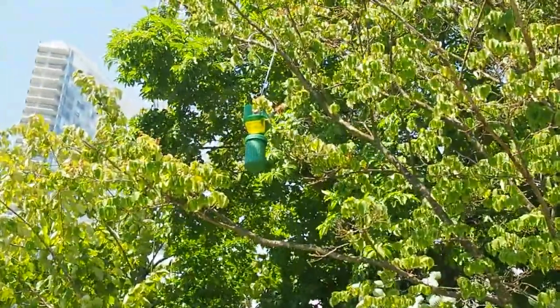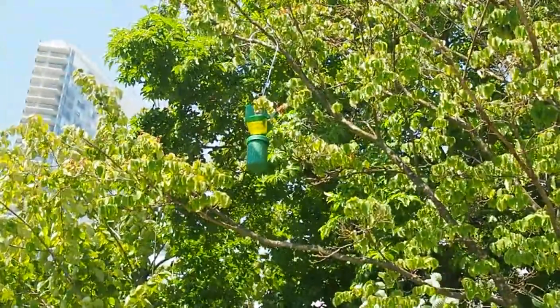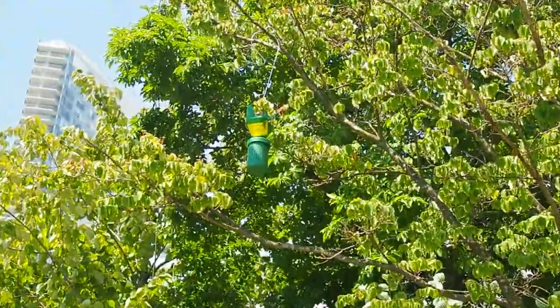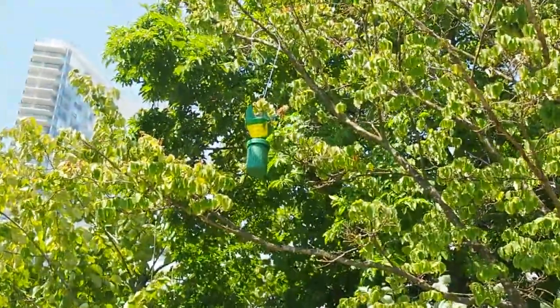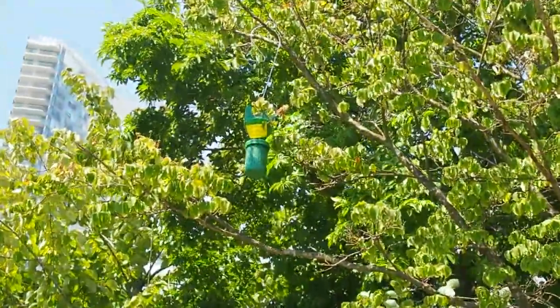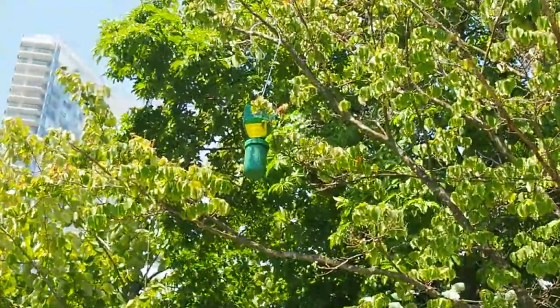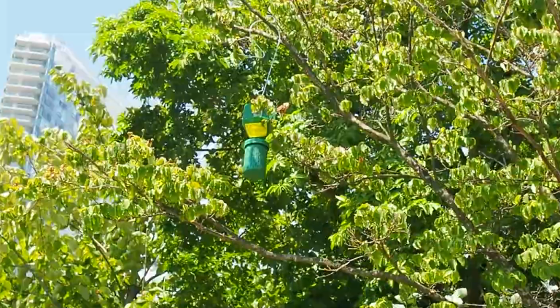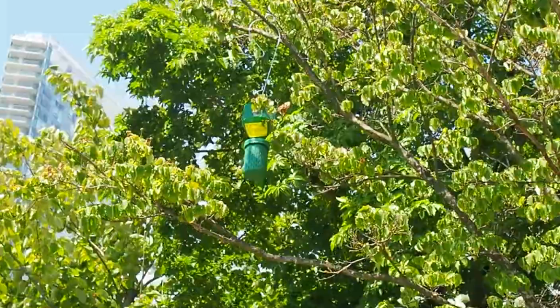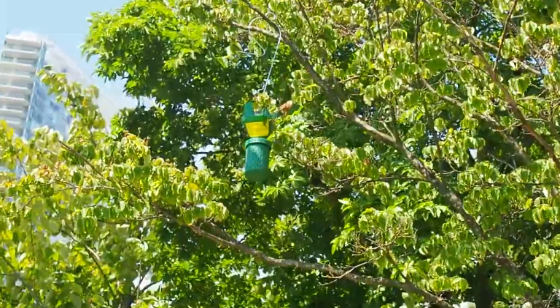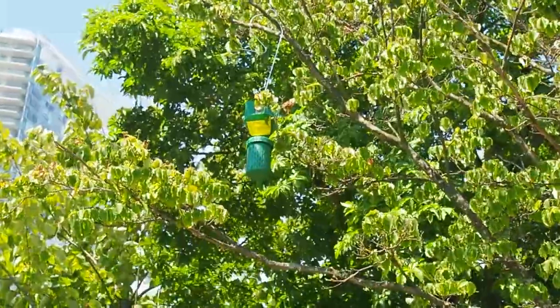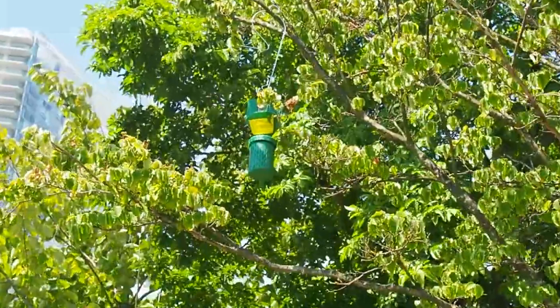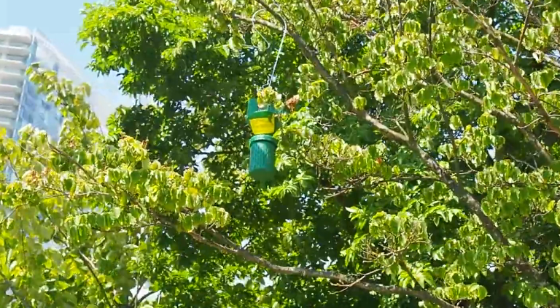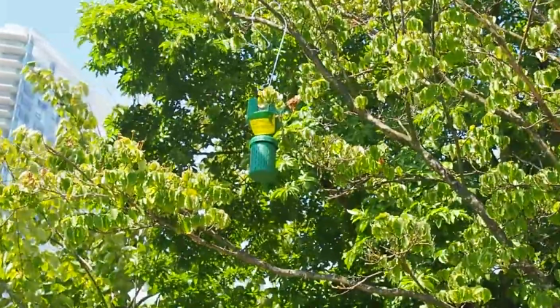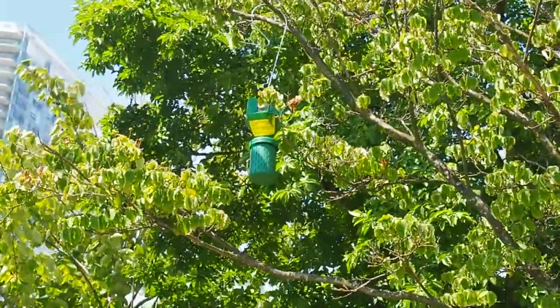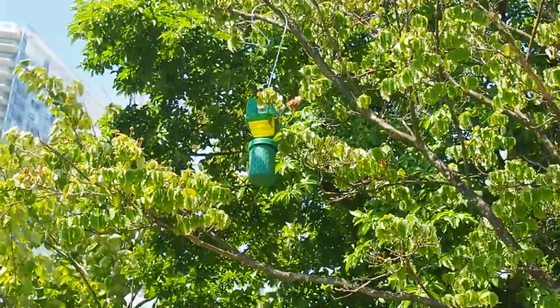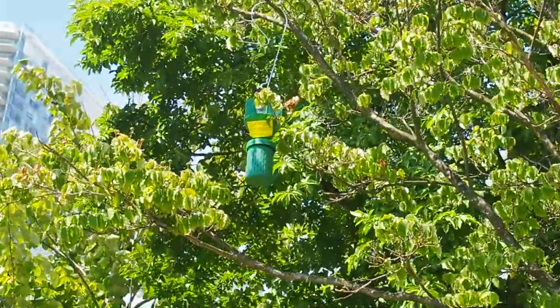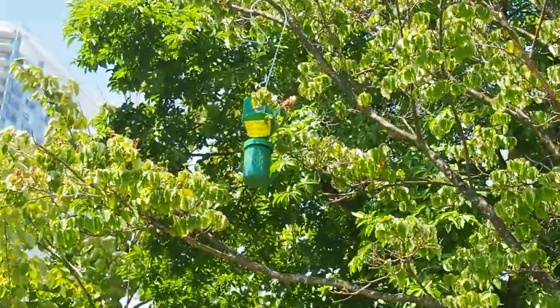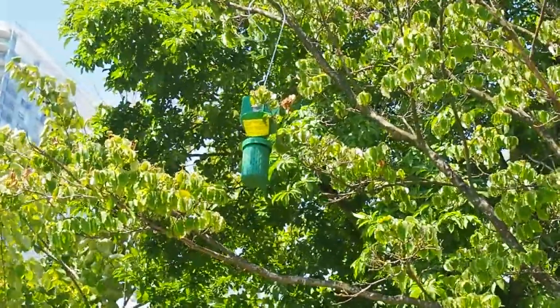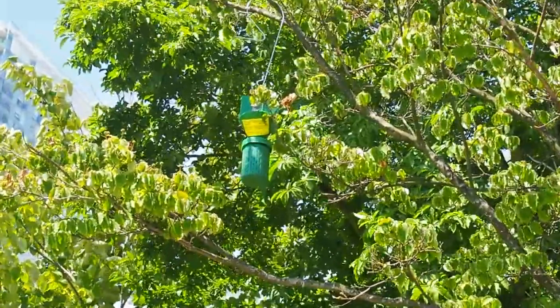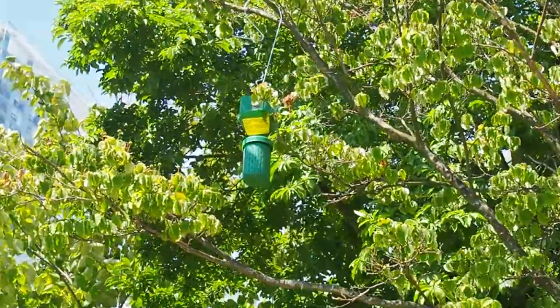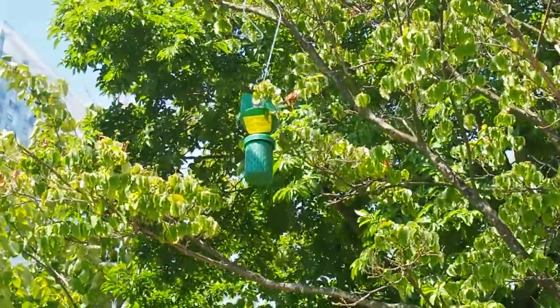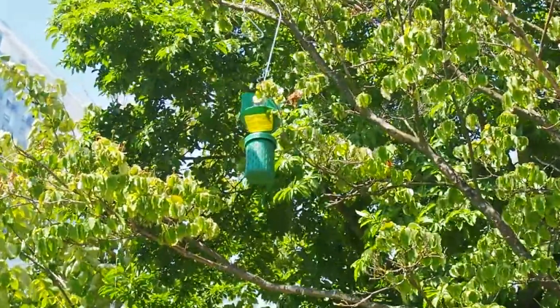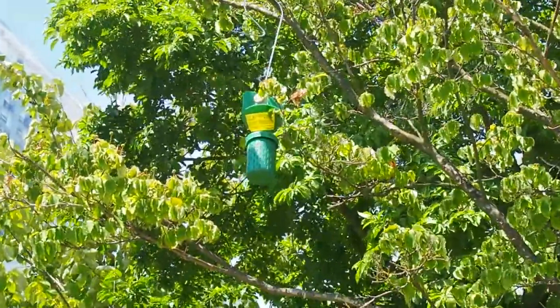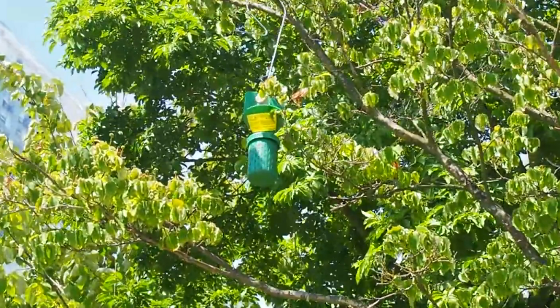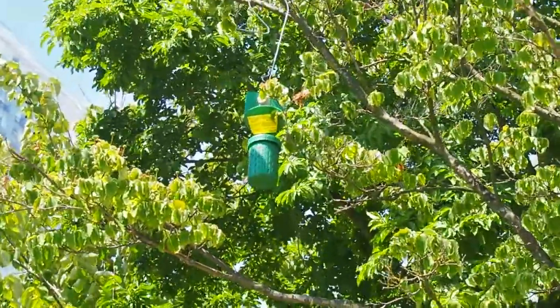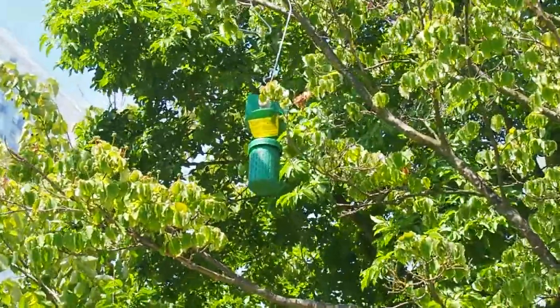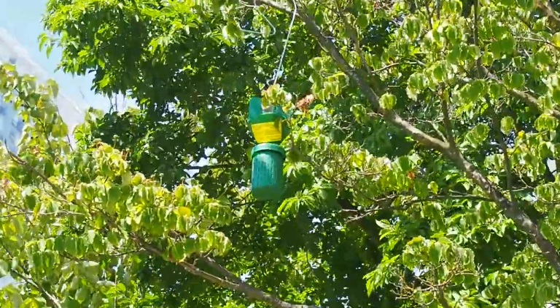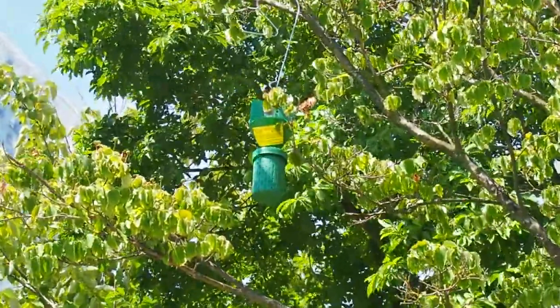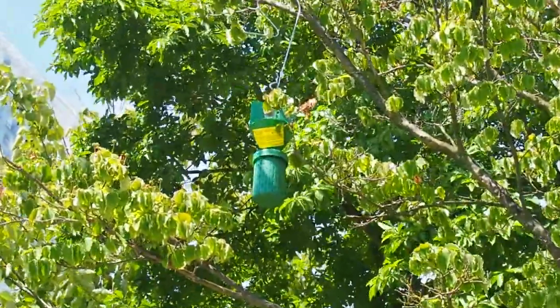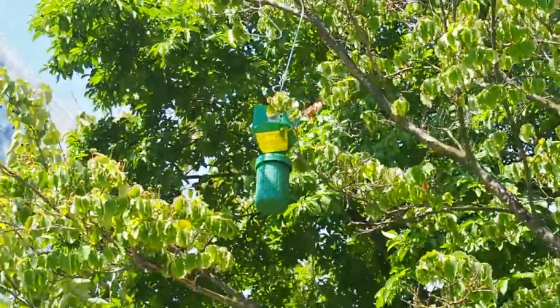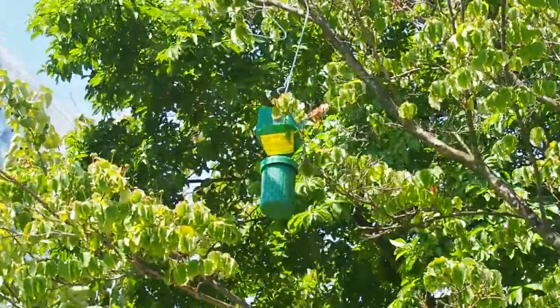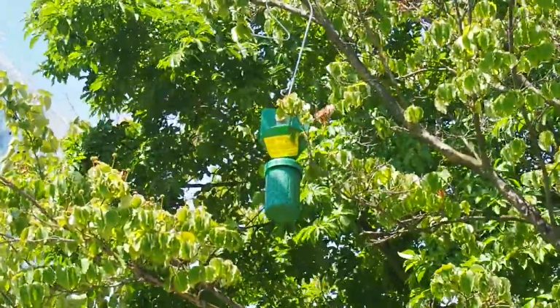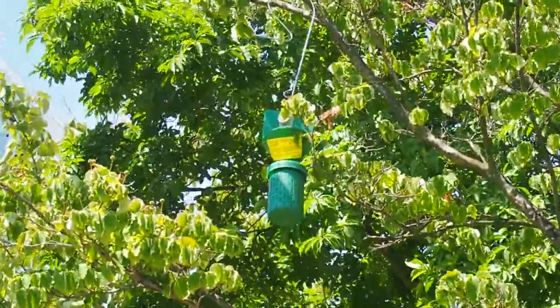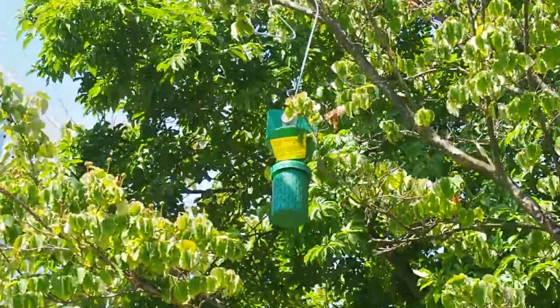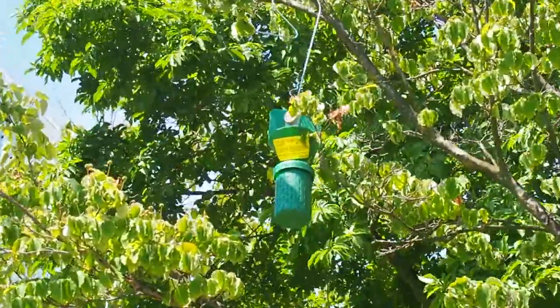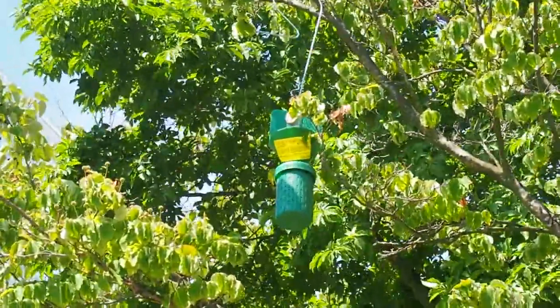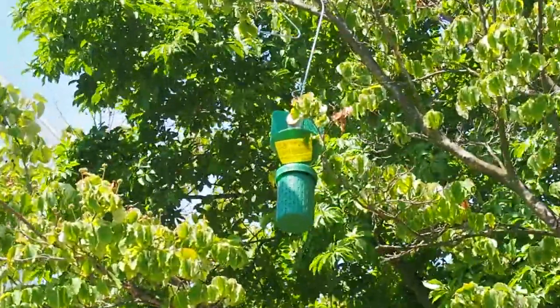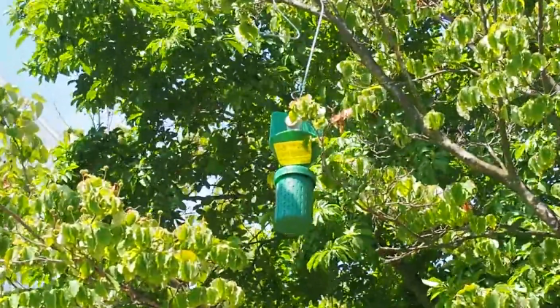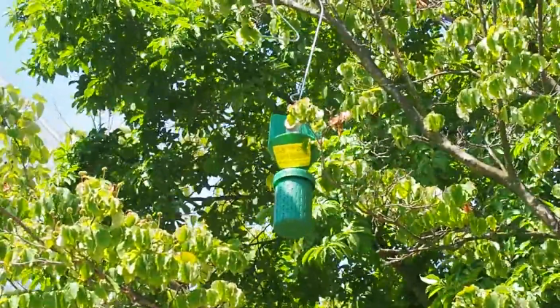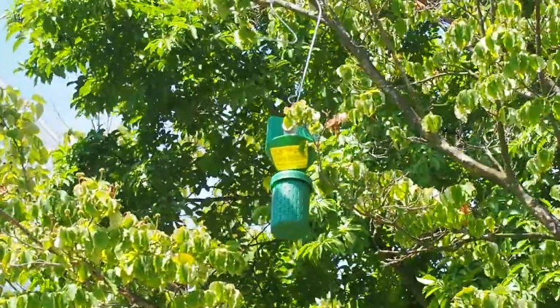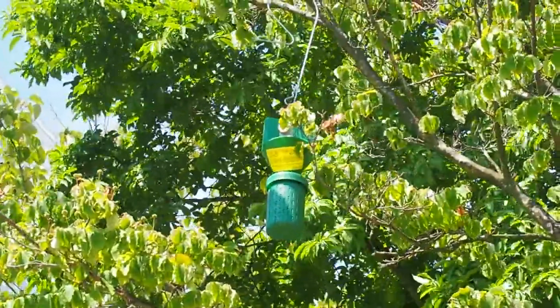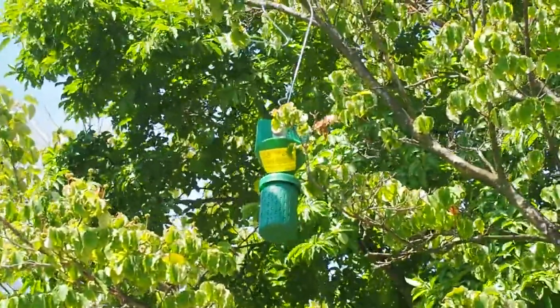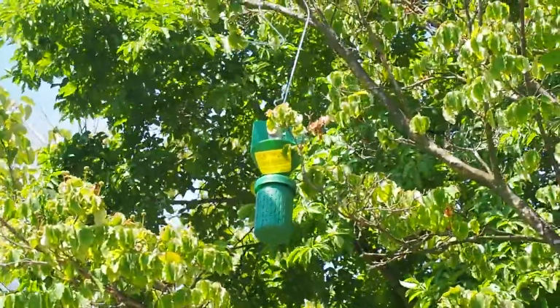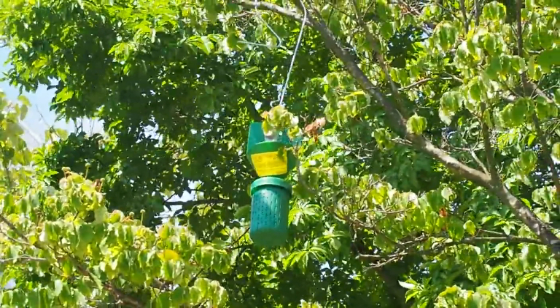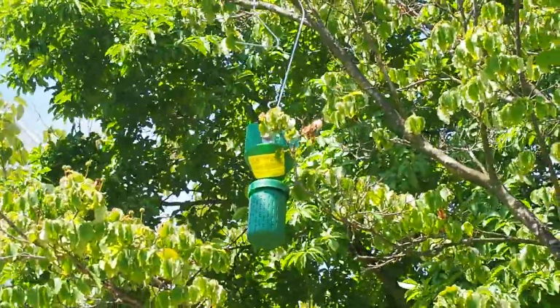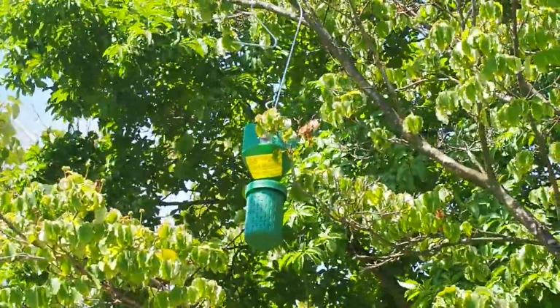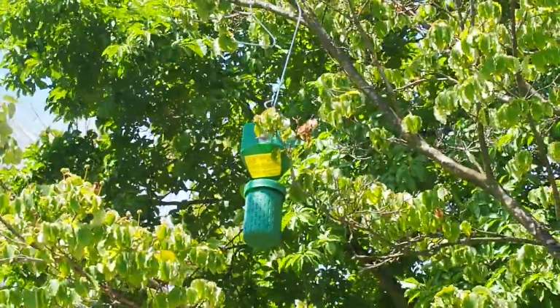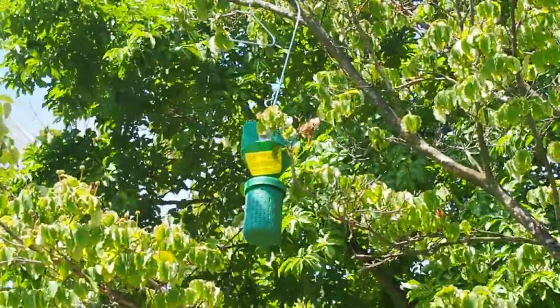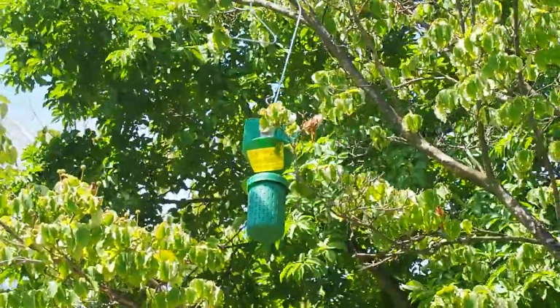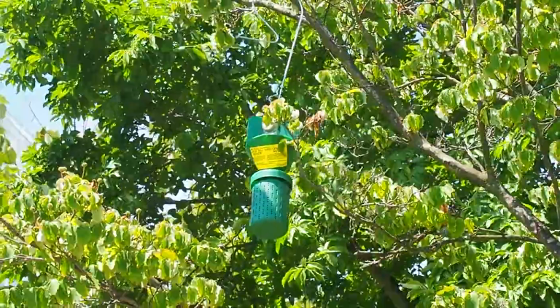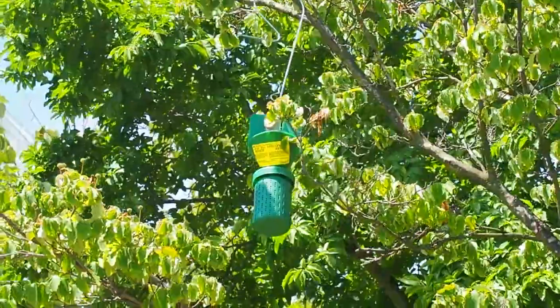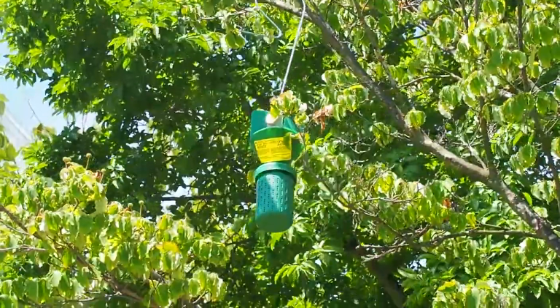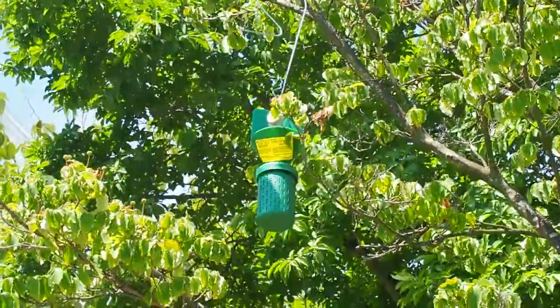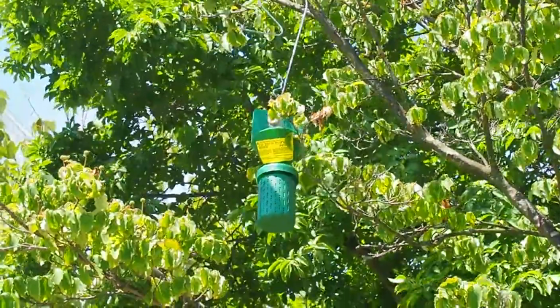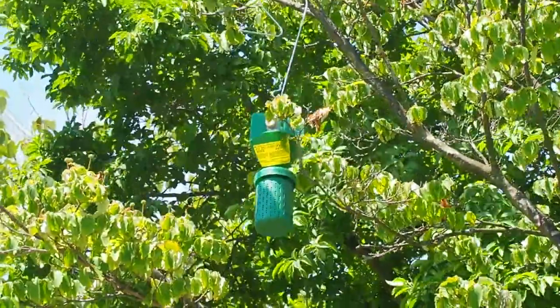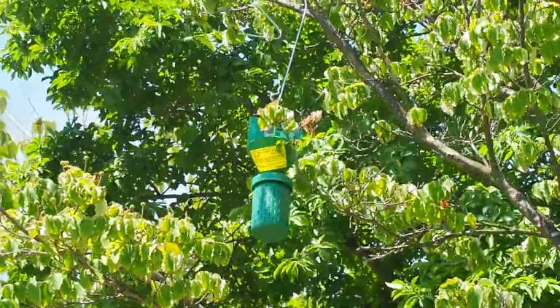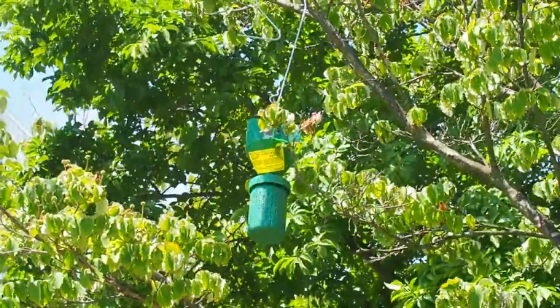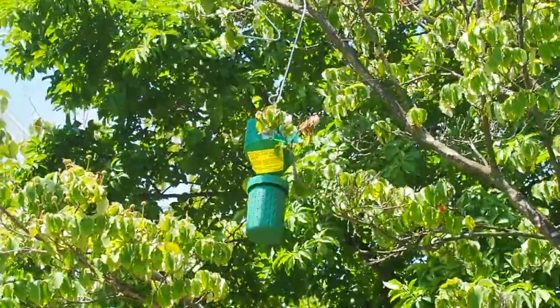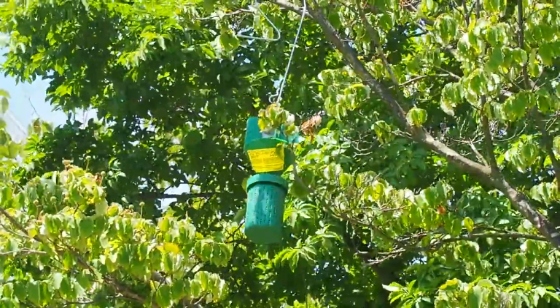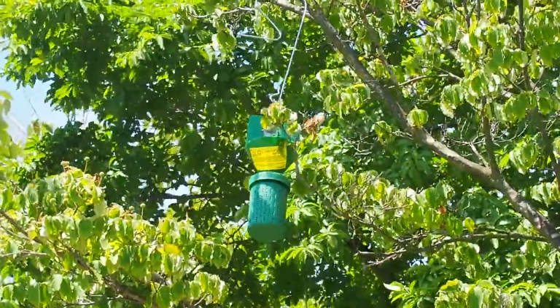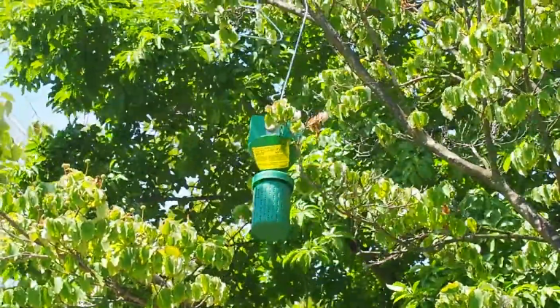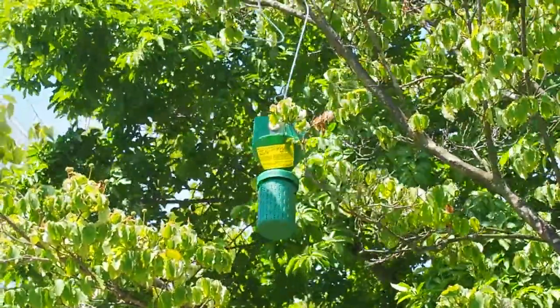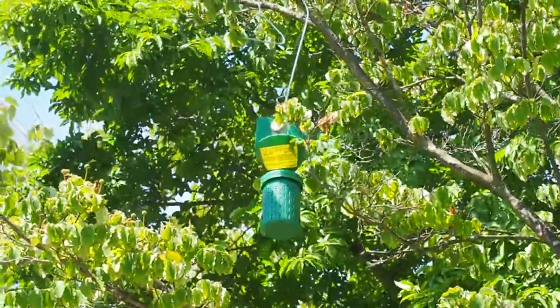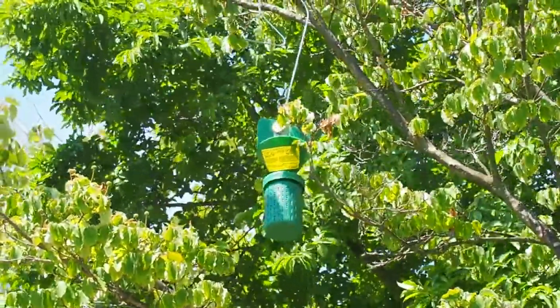Sometimes you can find them high up in a tree, or you could see them somewhere in the bushes where an insect may be feeding on that type of plant.